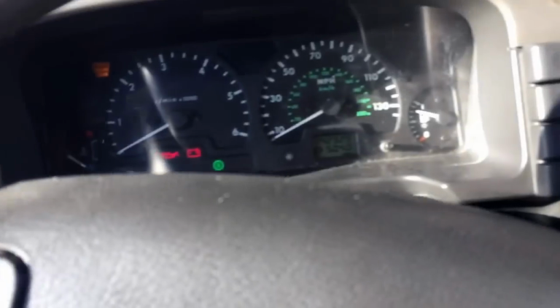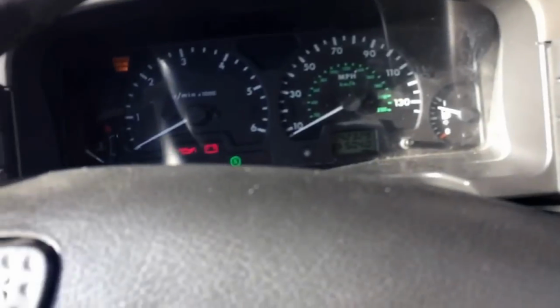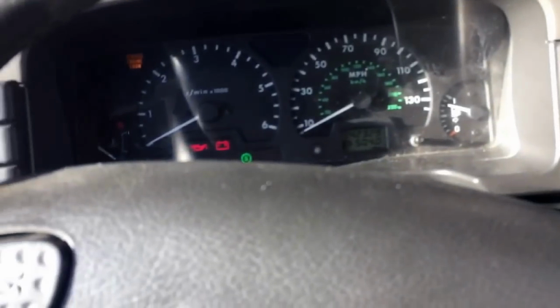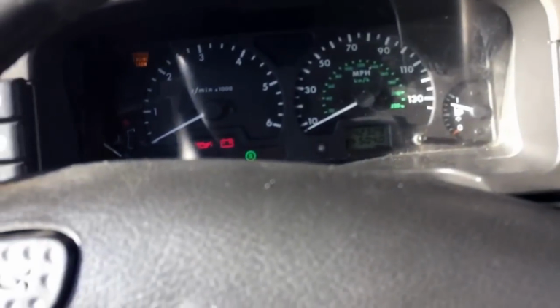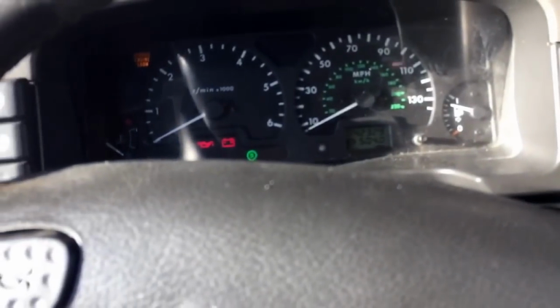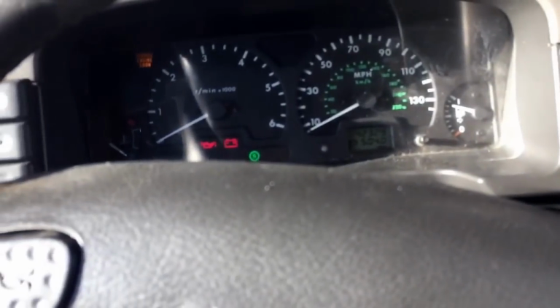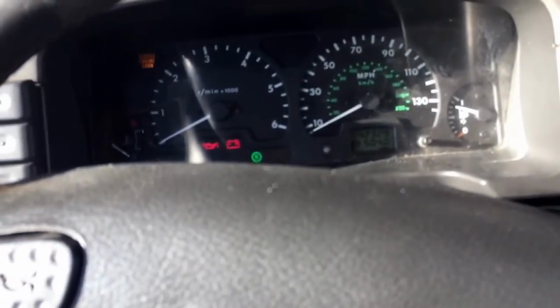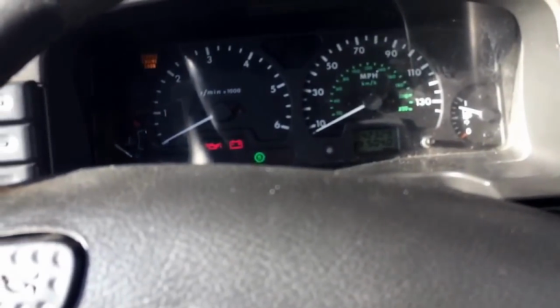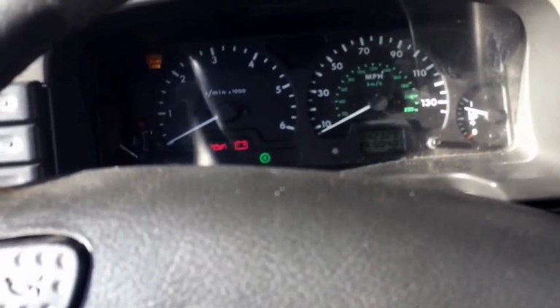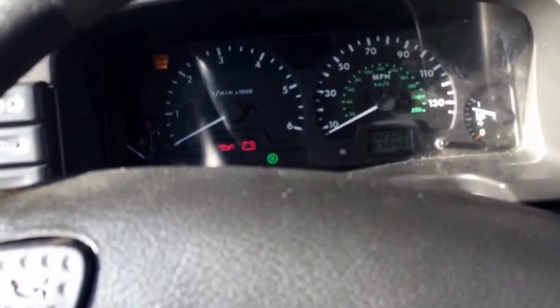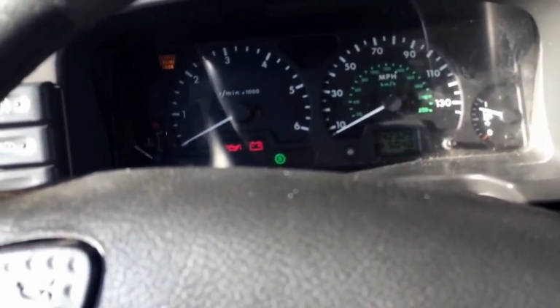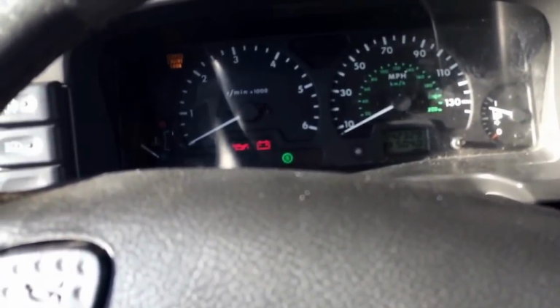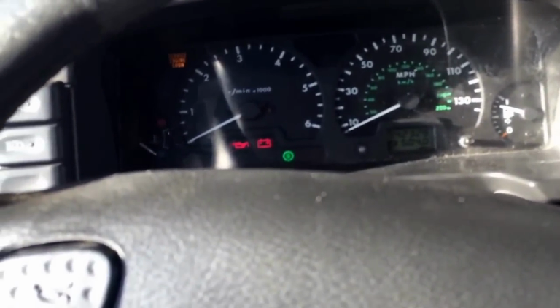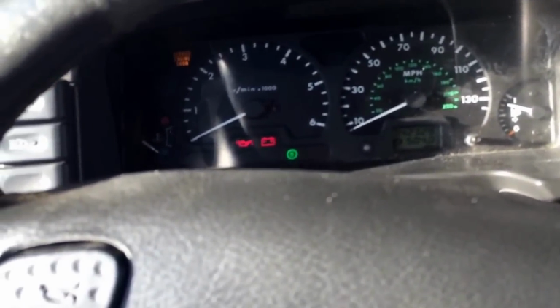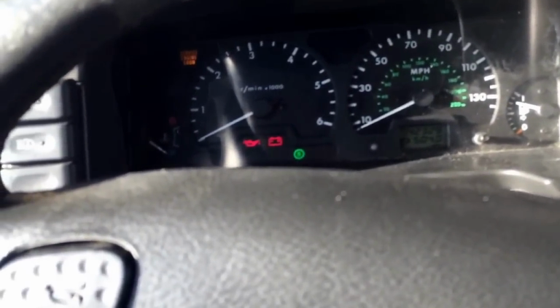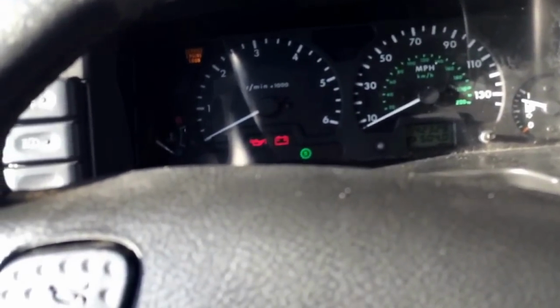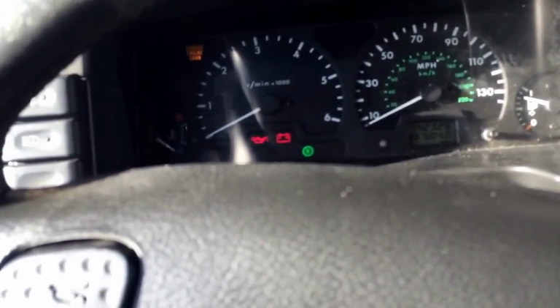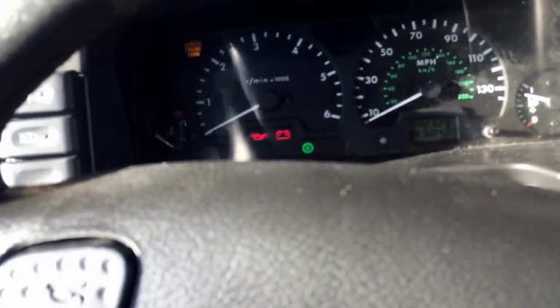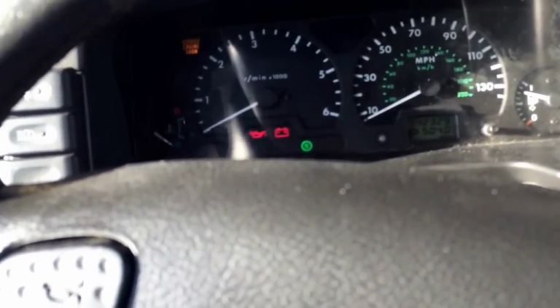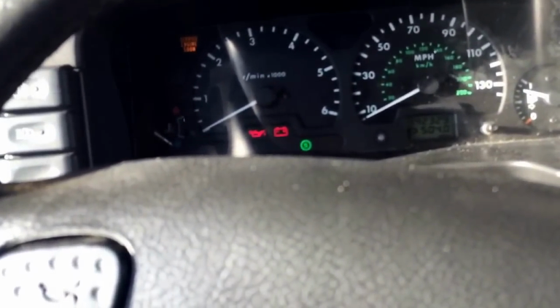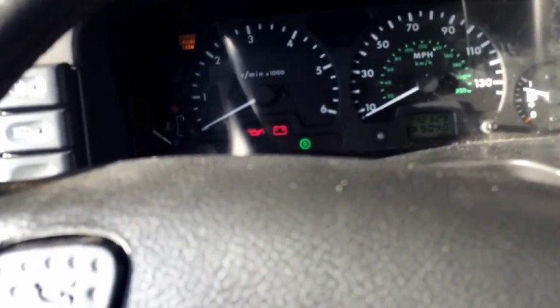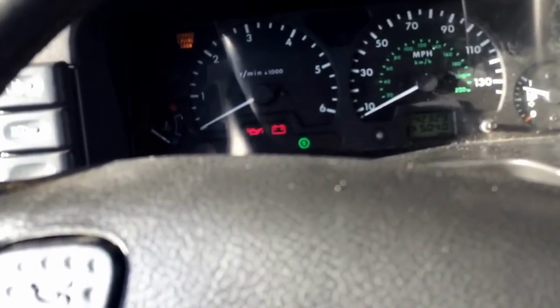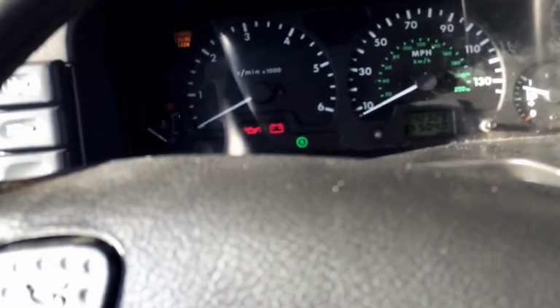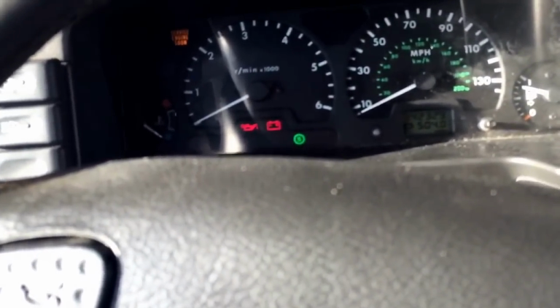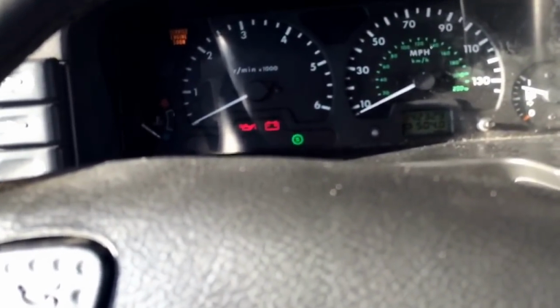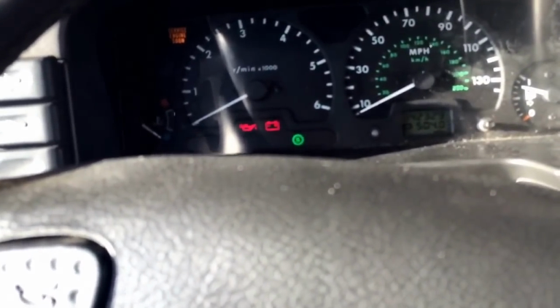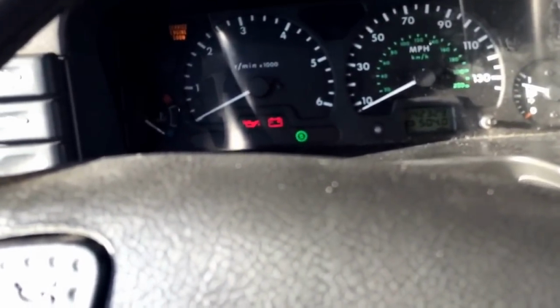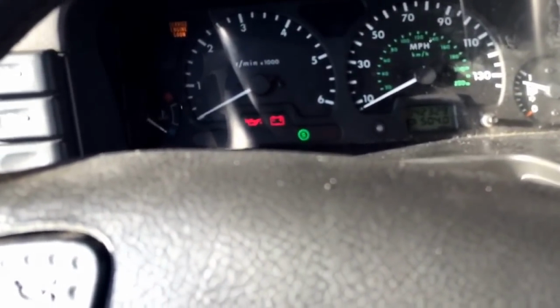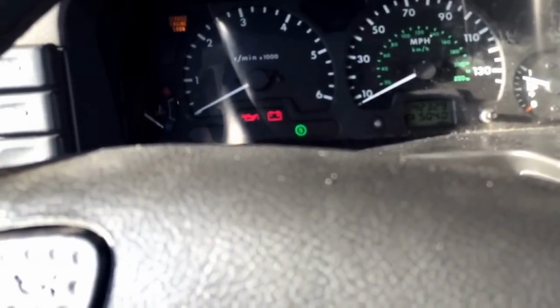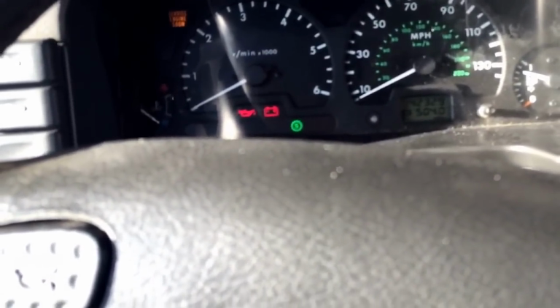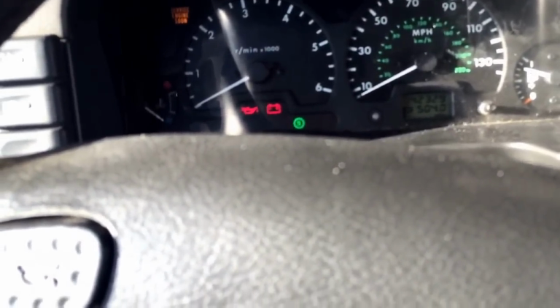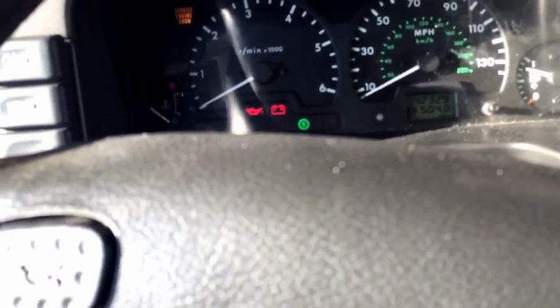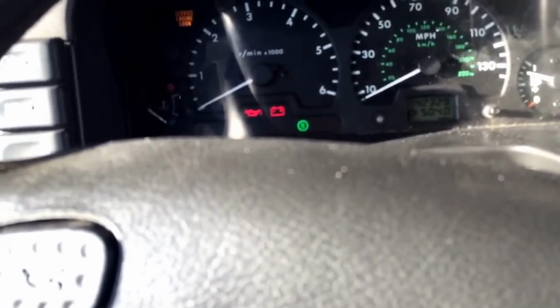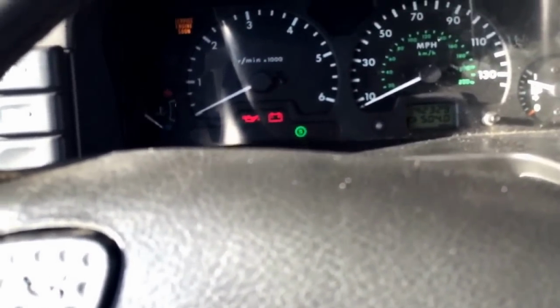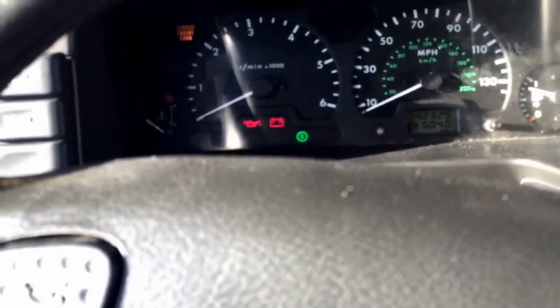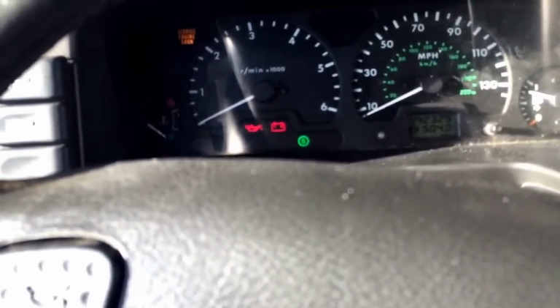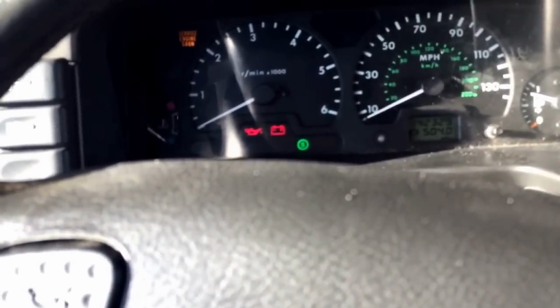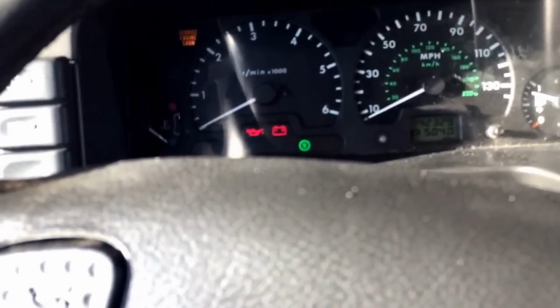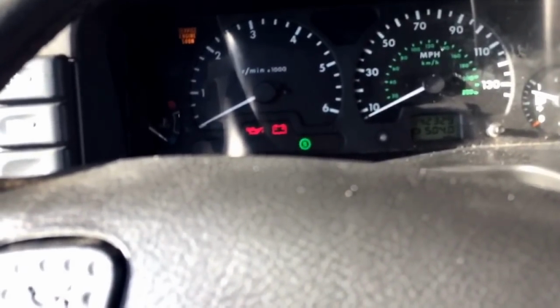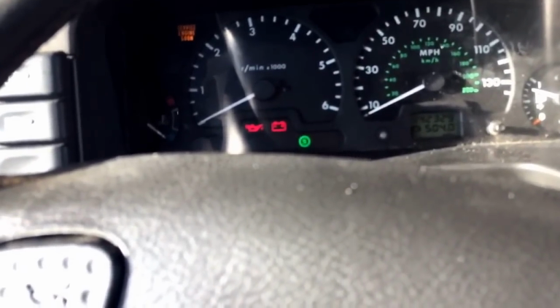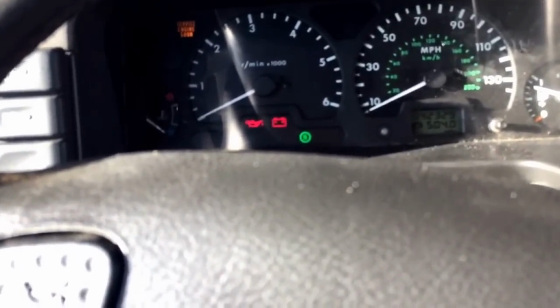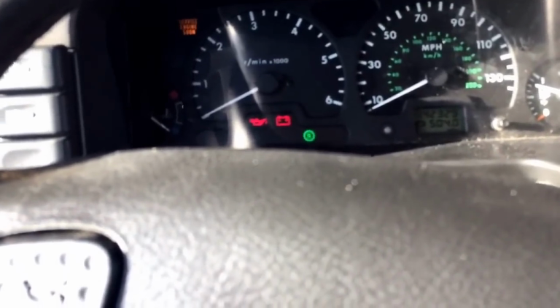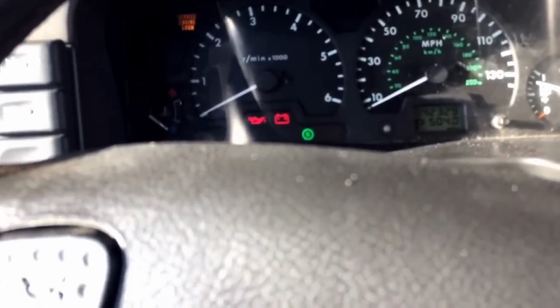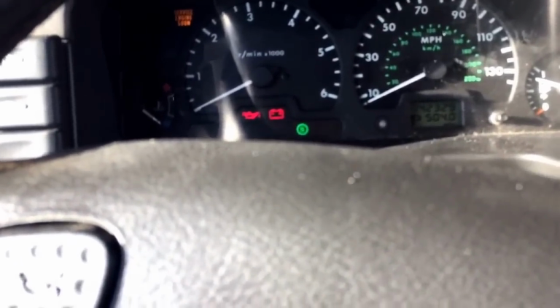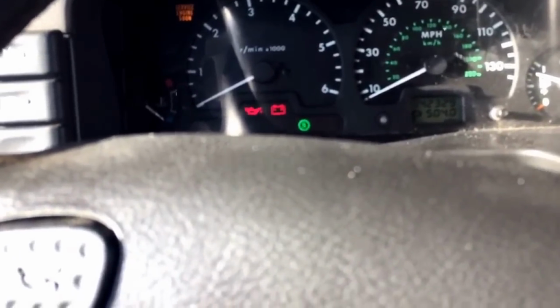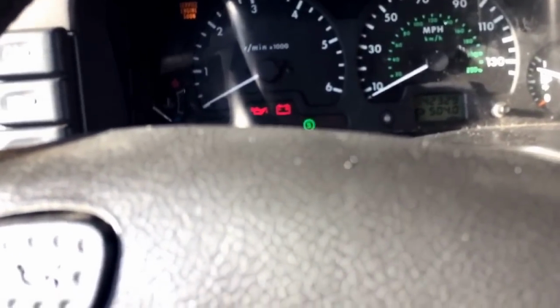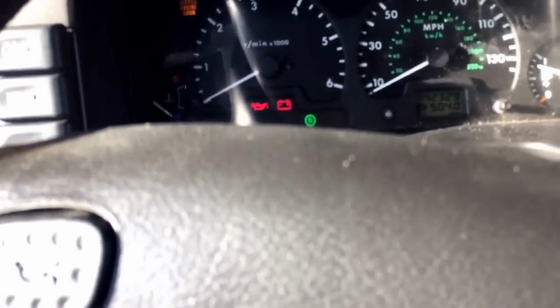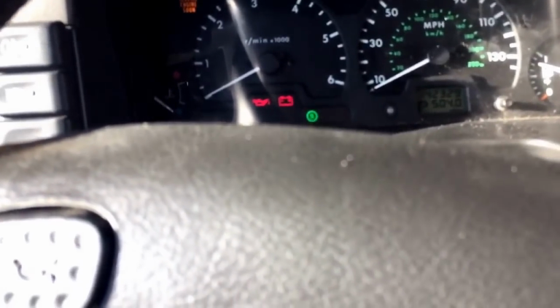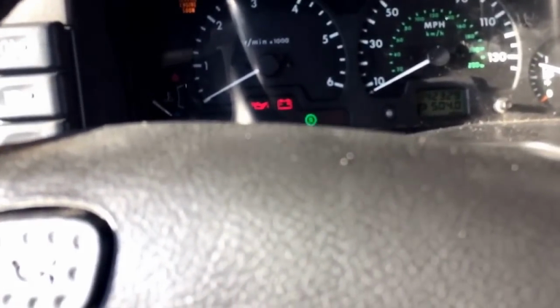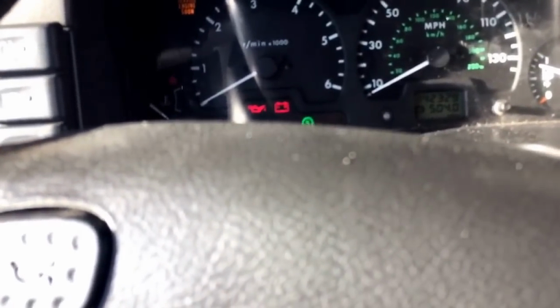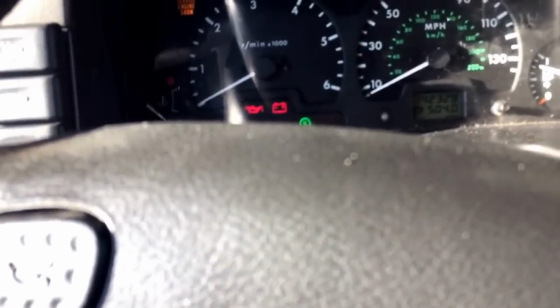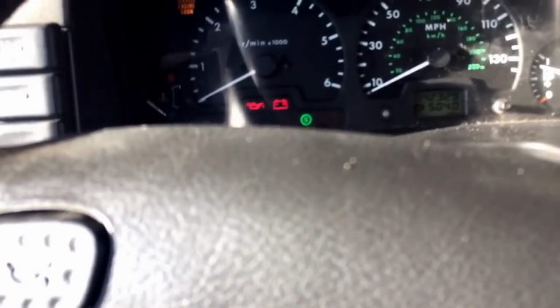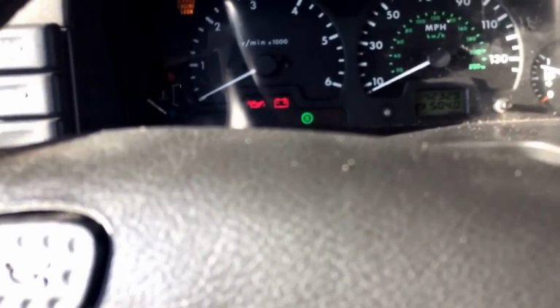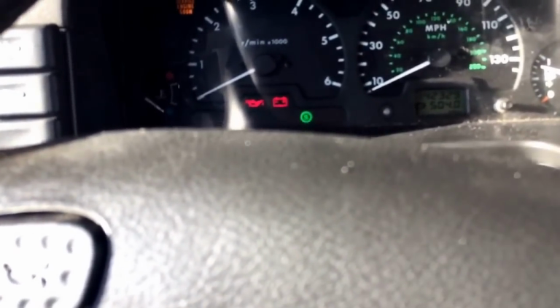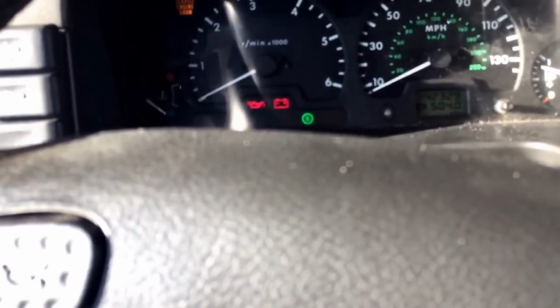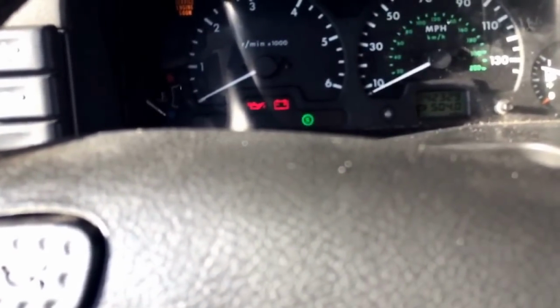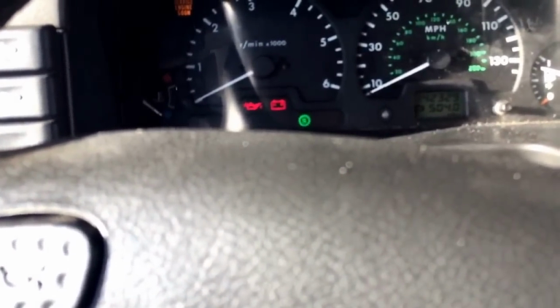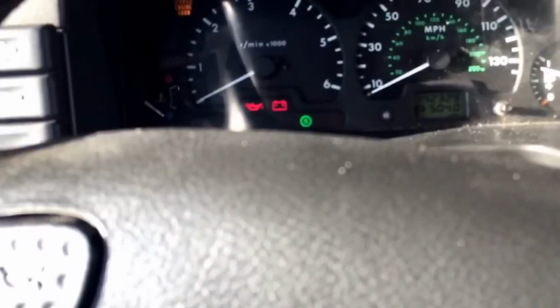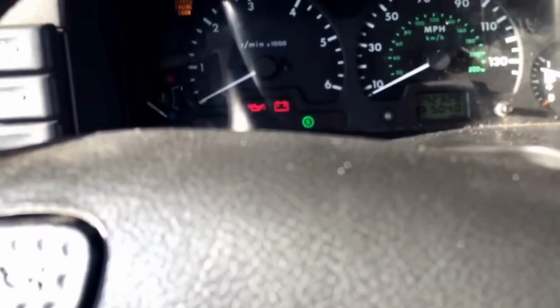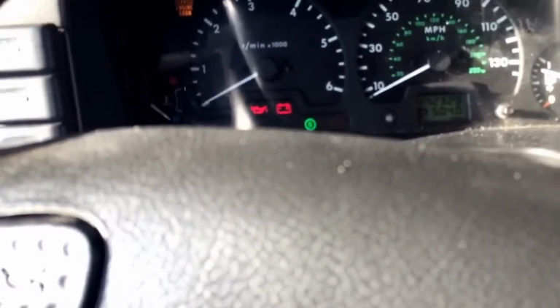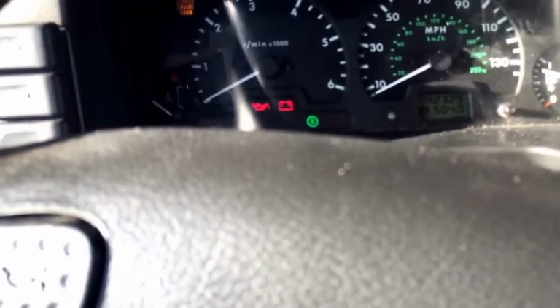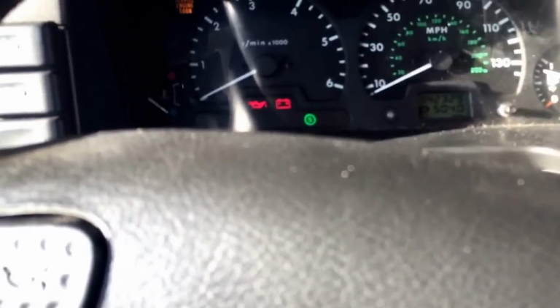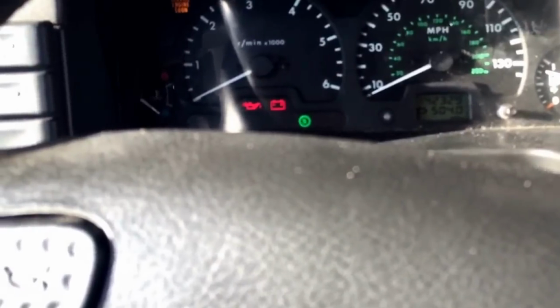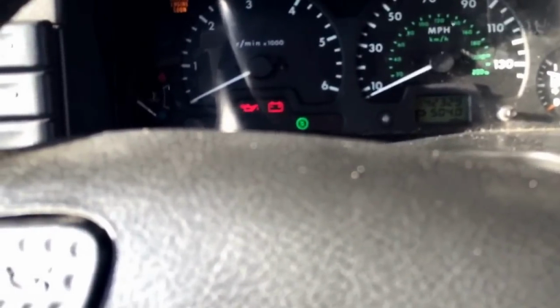Some problem with the ignition switch. The vehicle starts no problem, but you would have to leave the key in for the battery to be off.